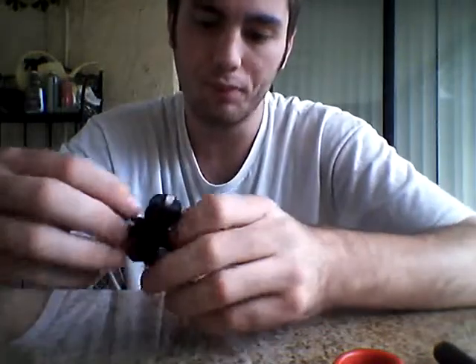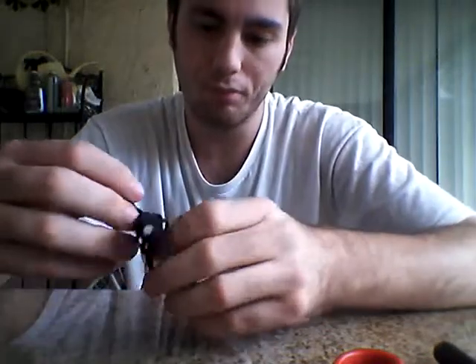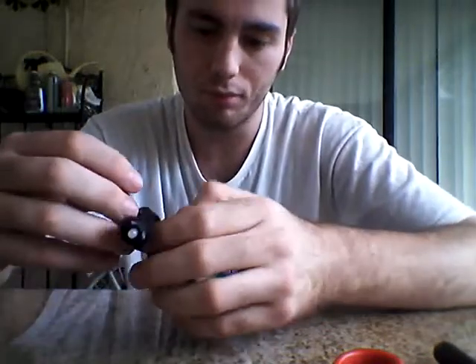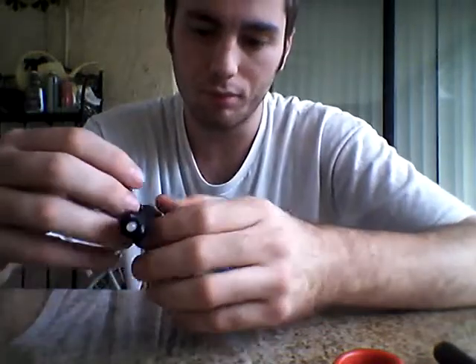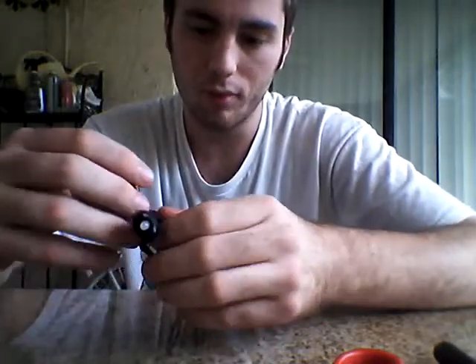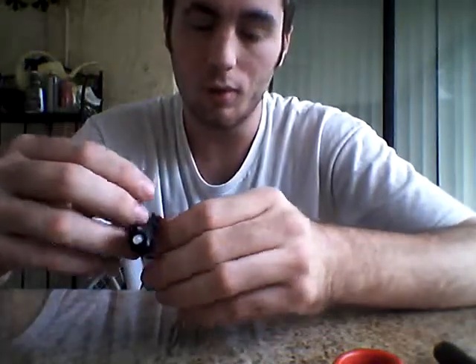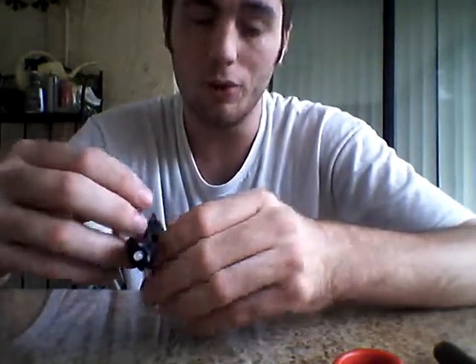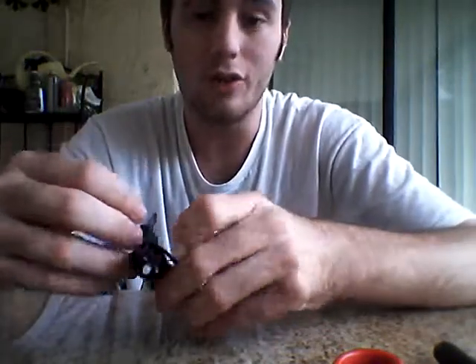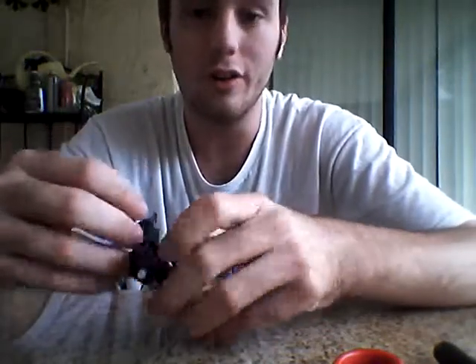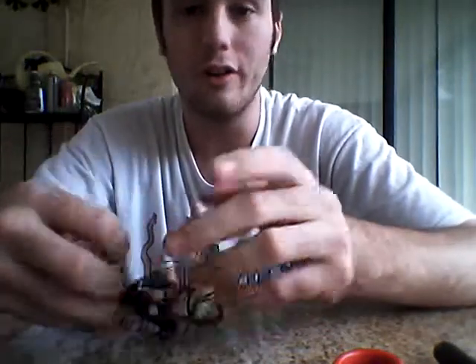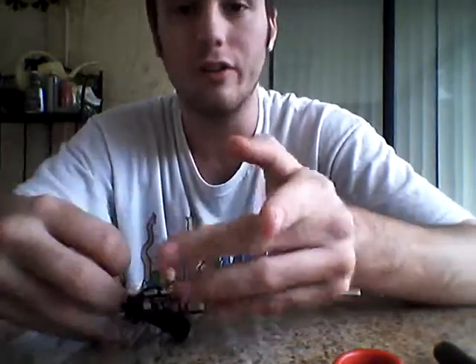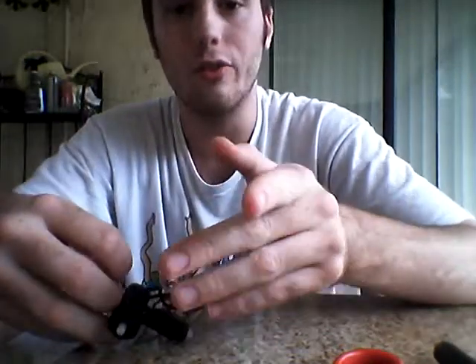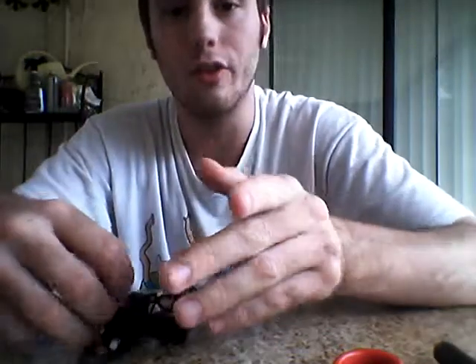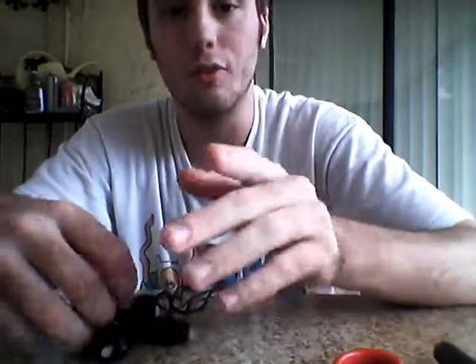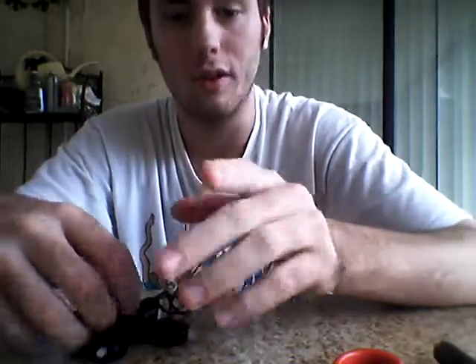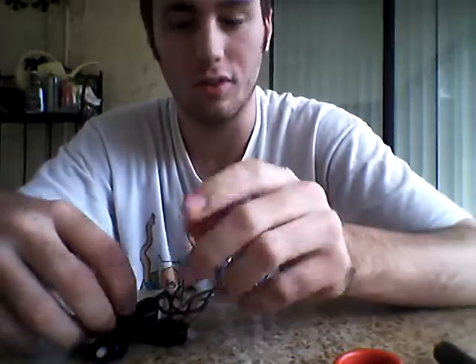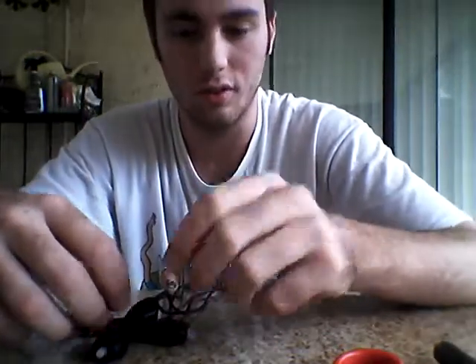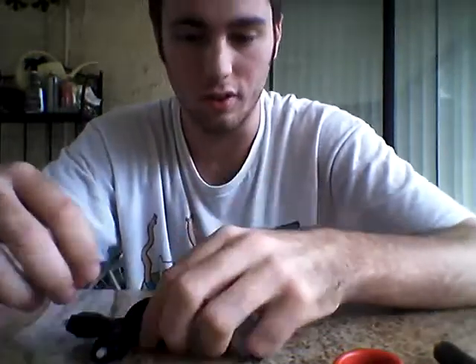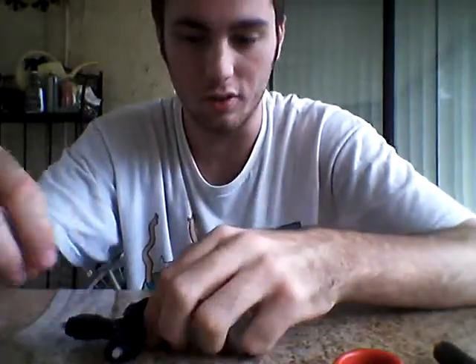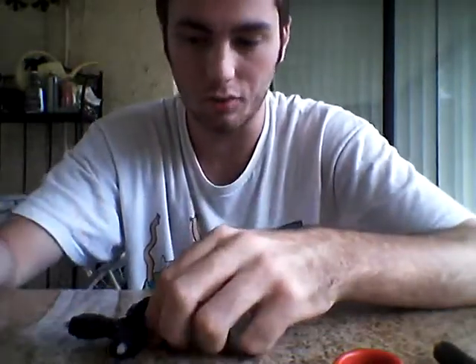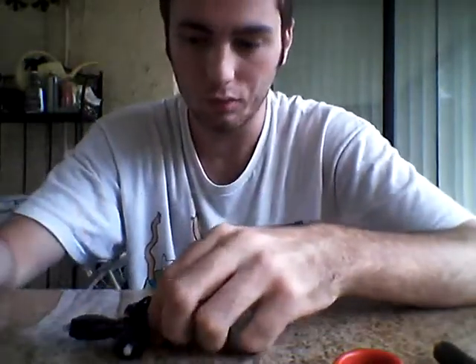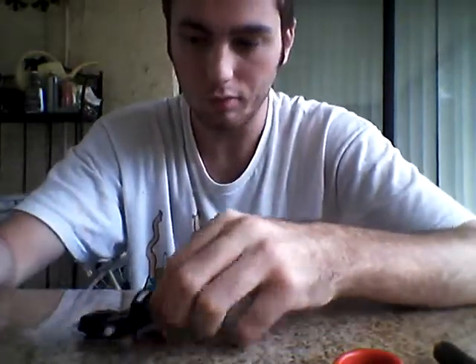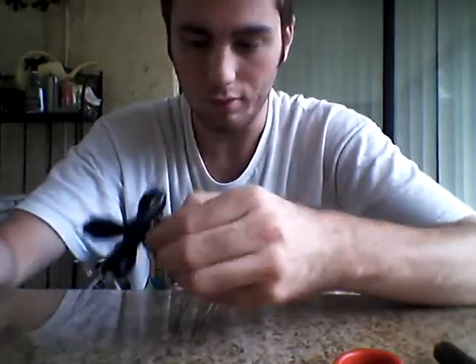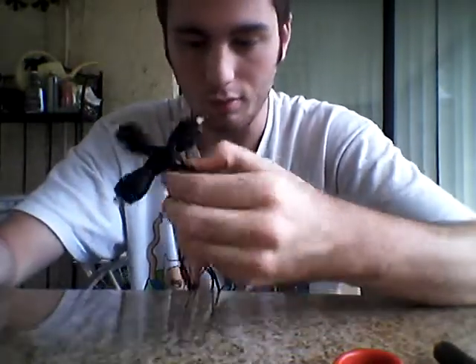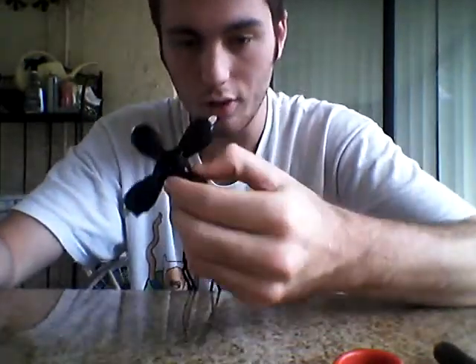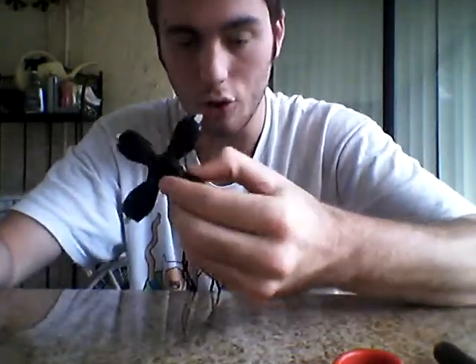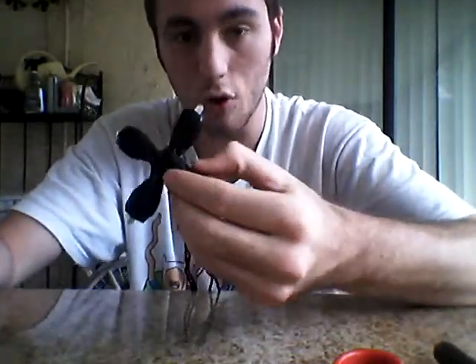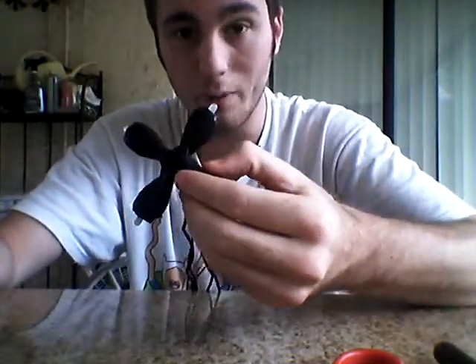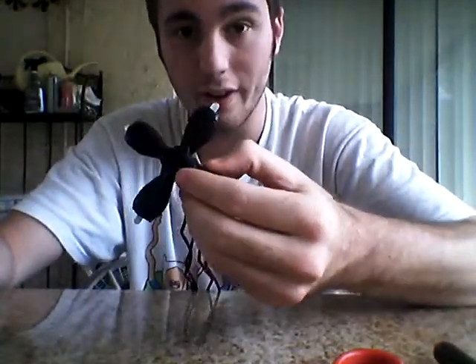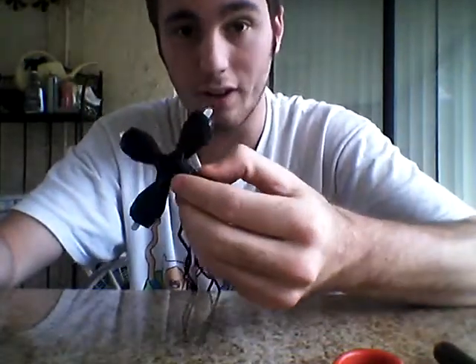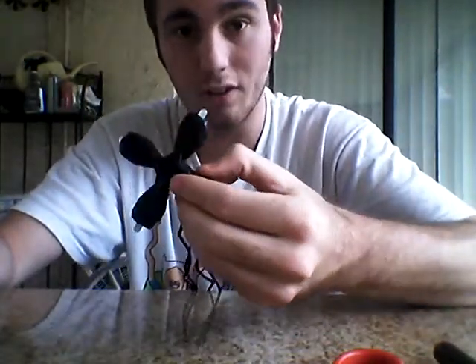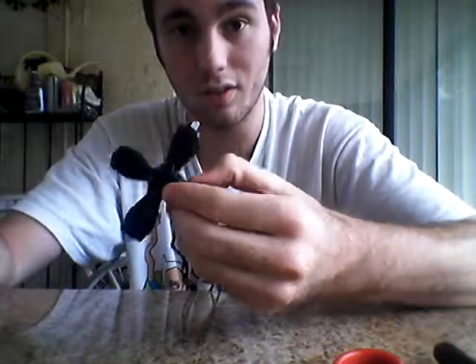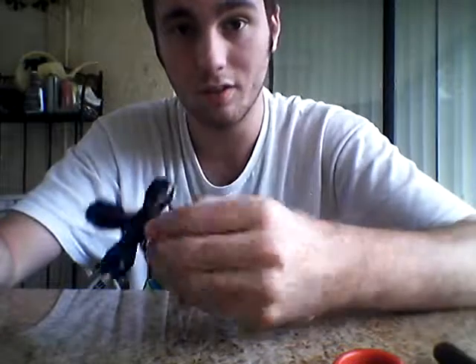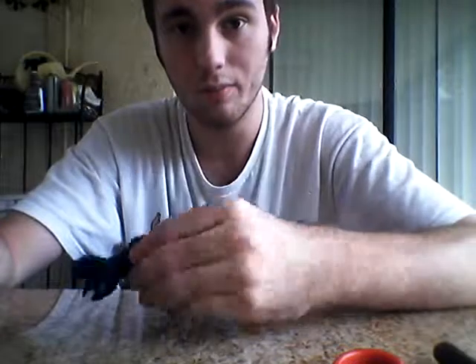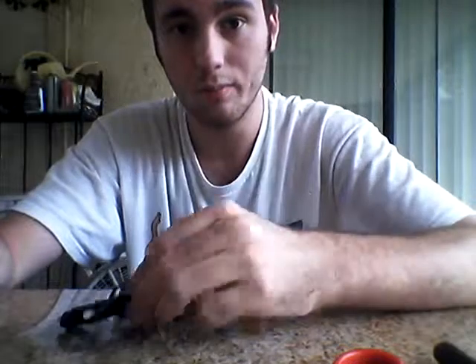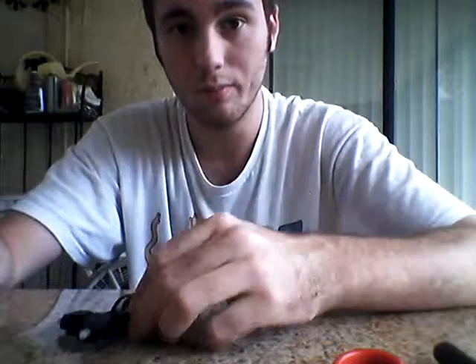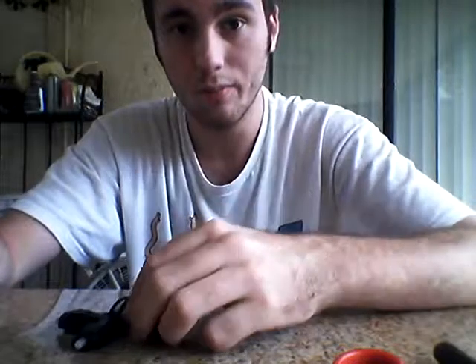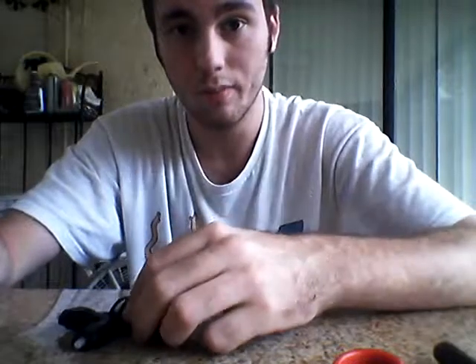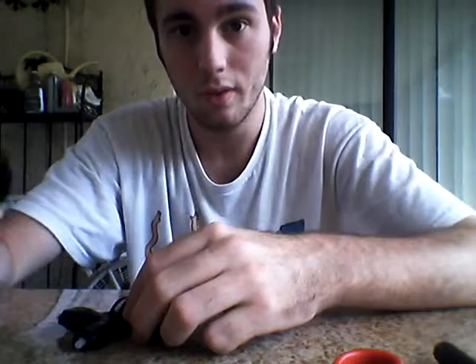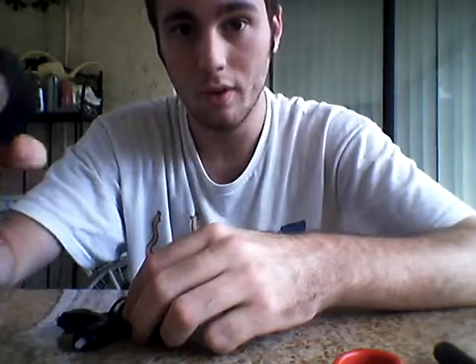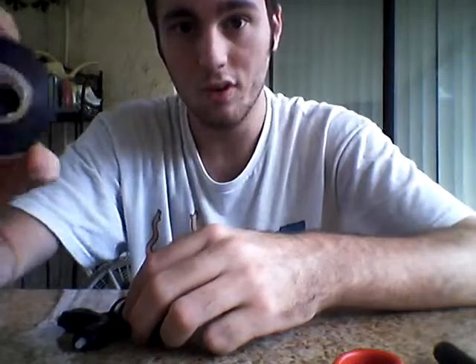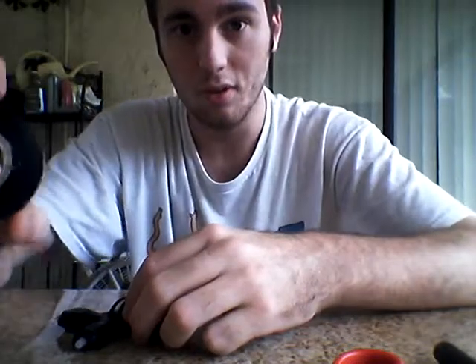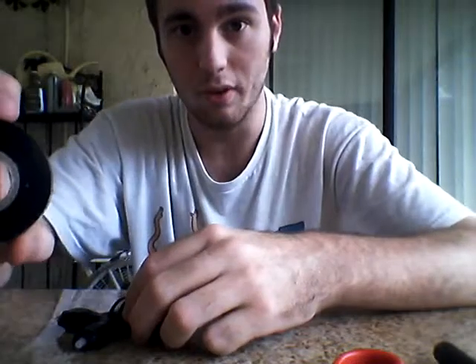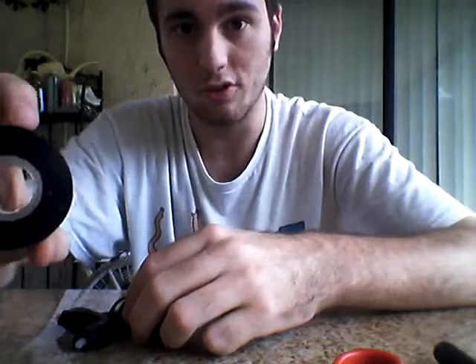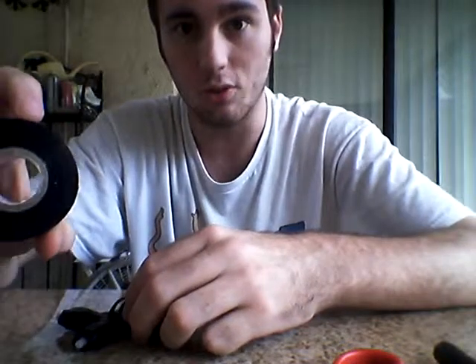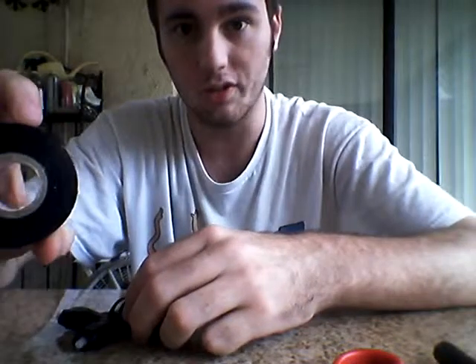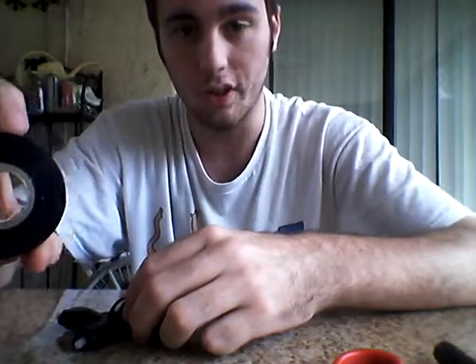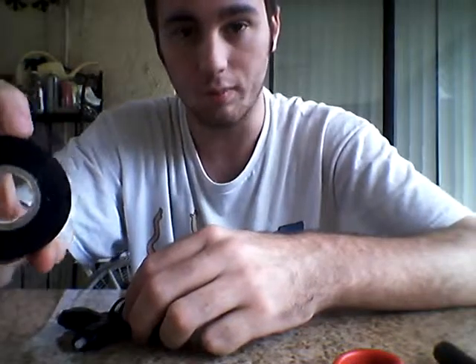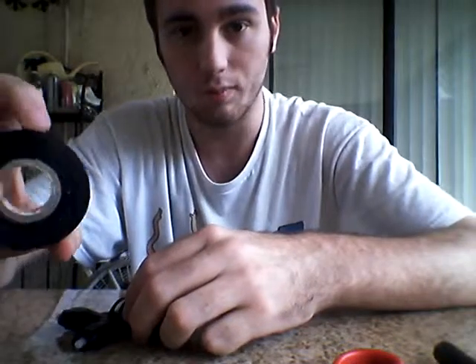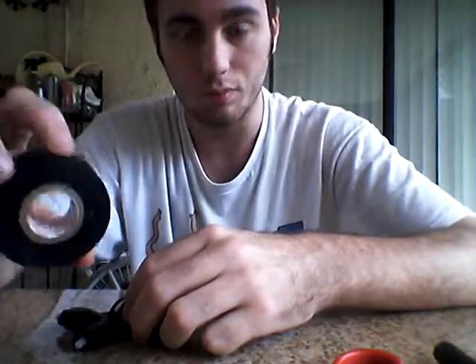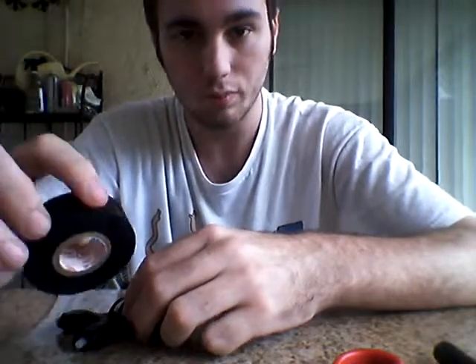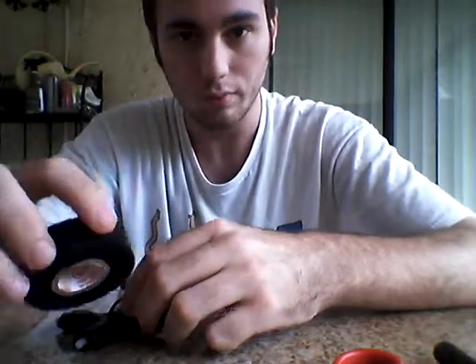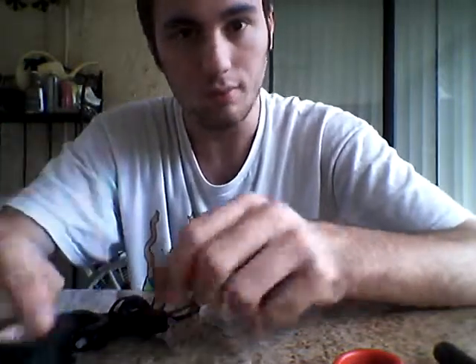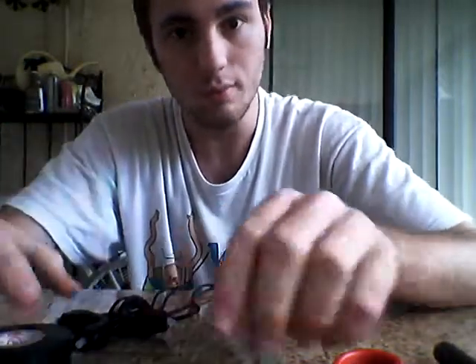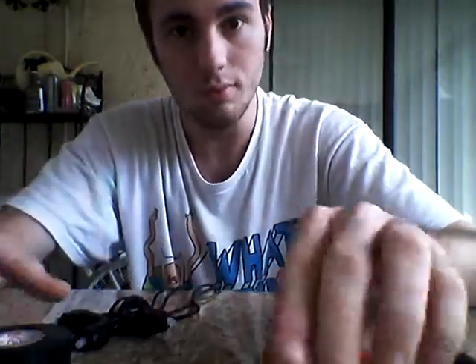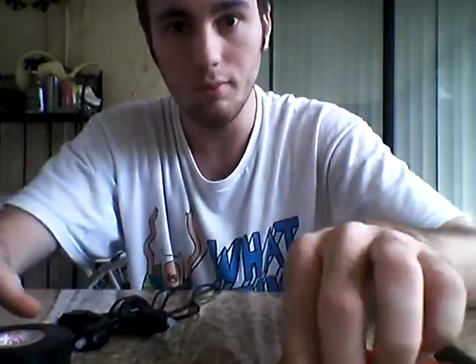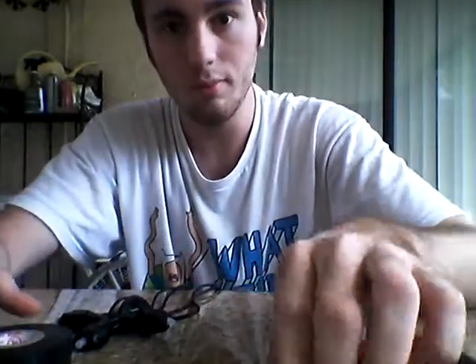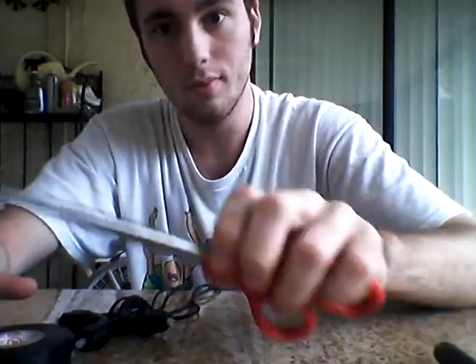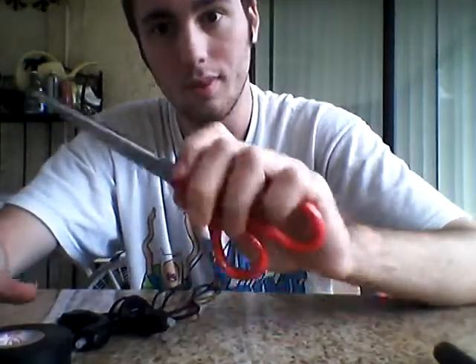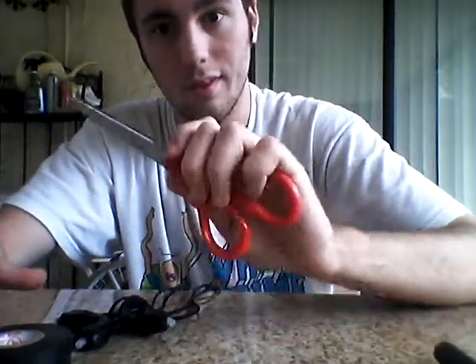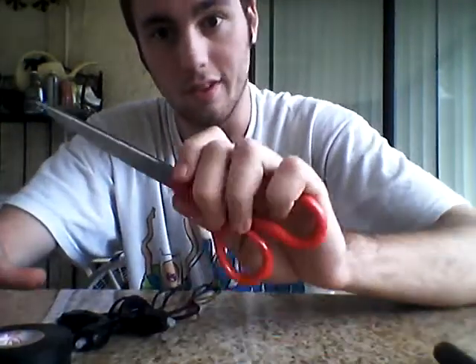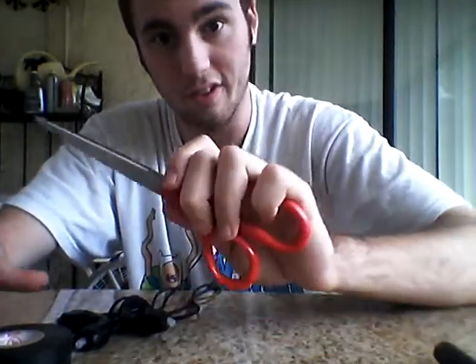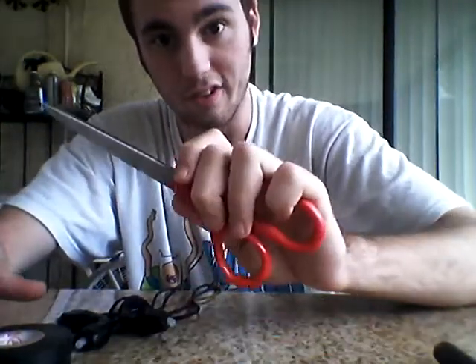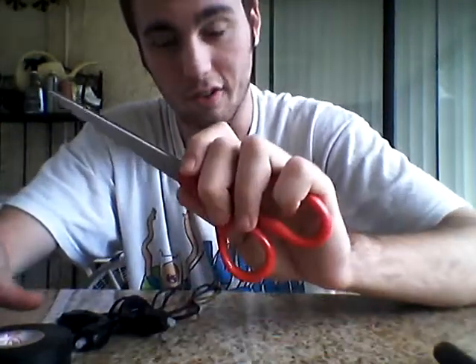Now, what you're going to need for this basically is your Orbit X, some electrical tape, and scissors.